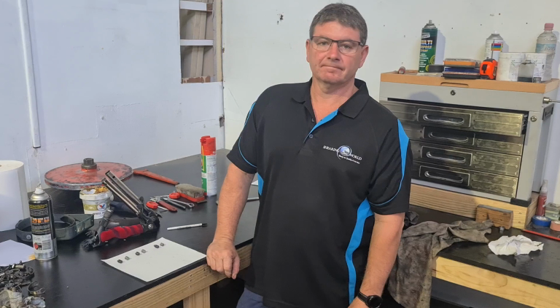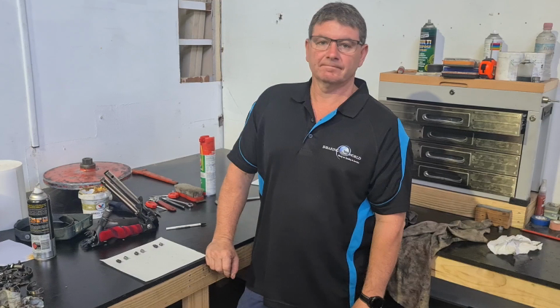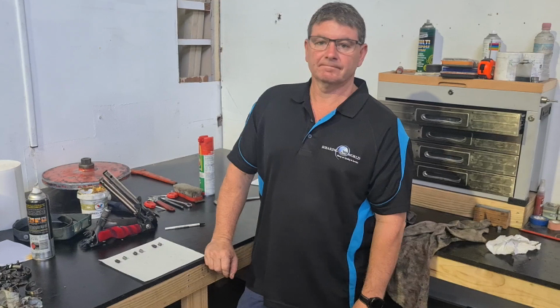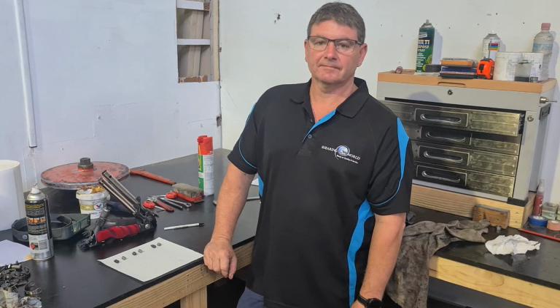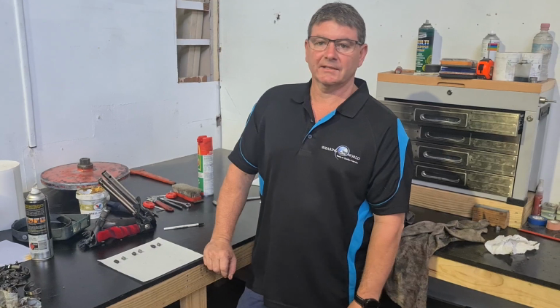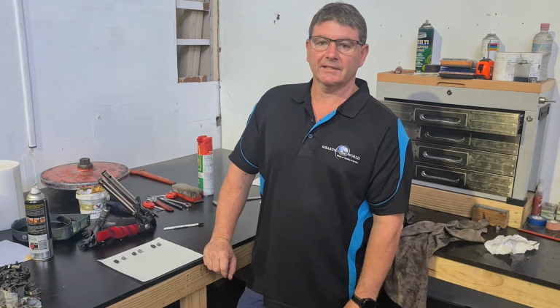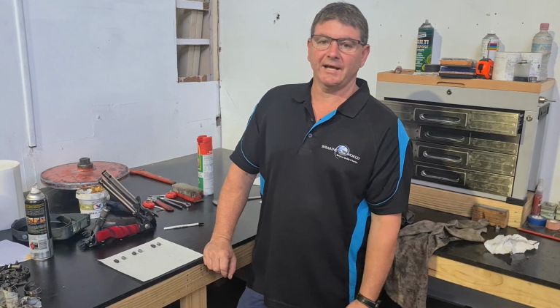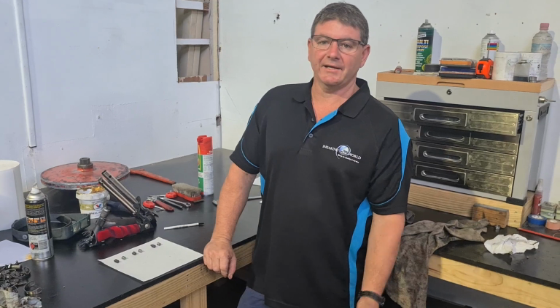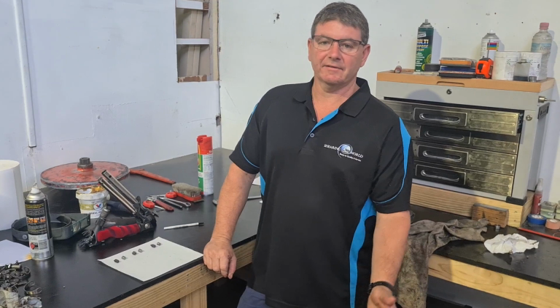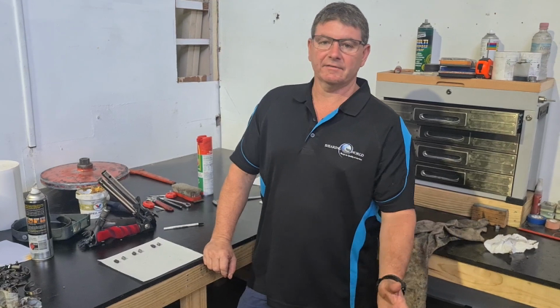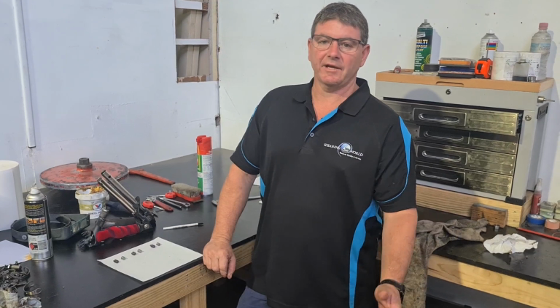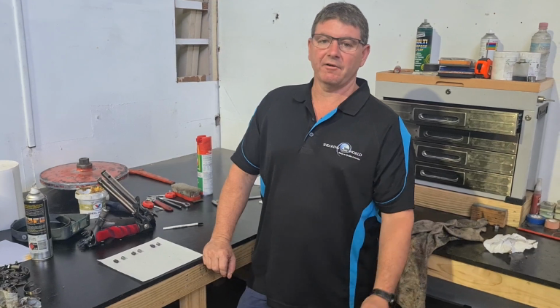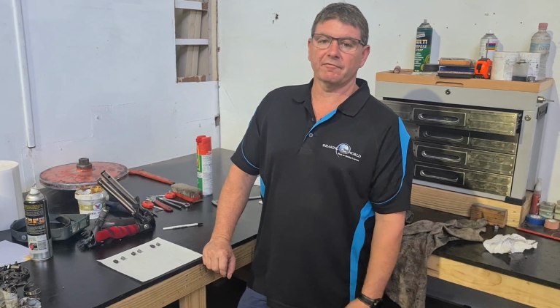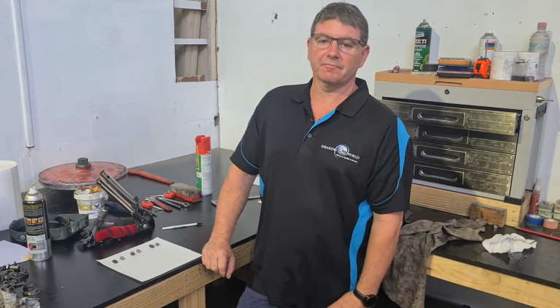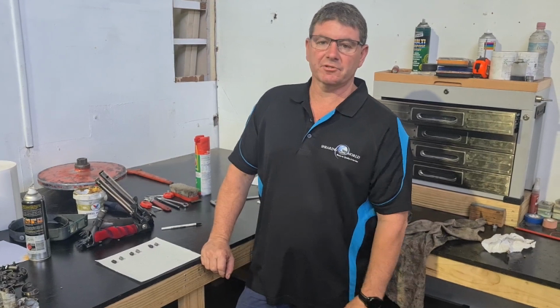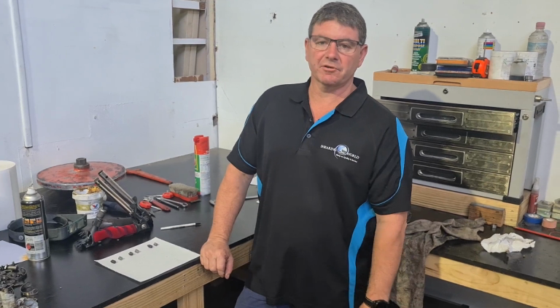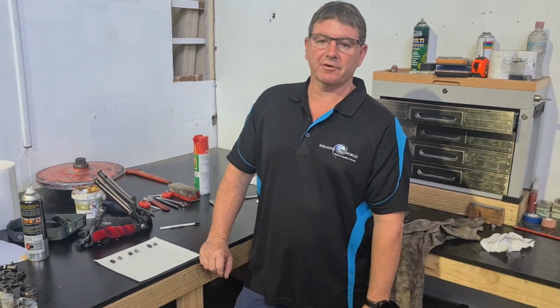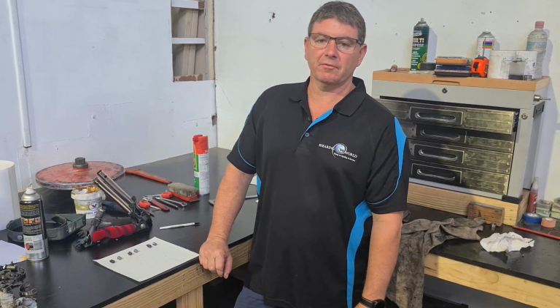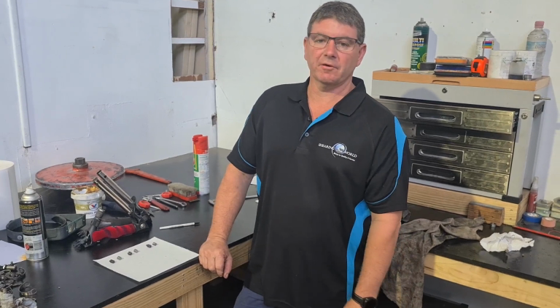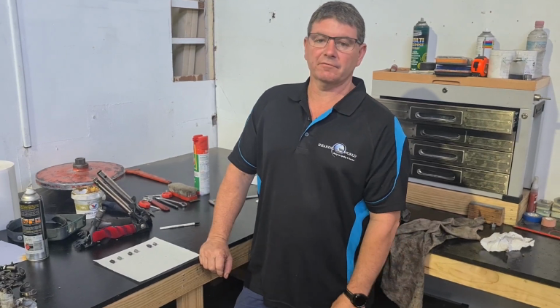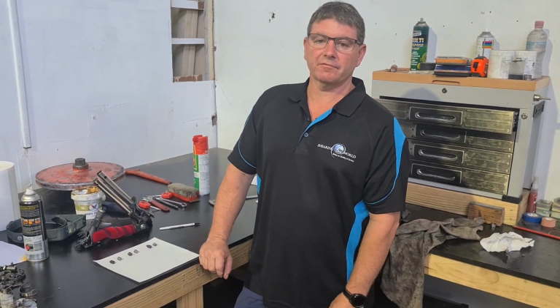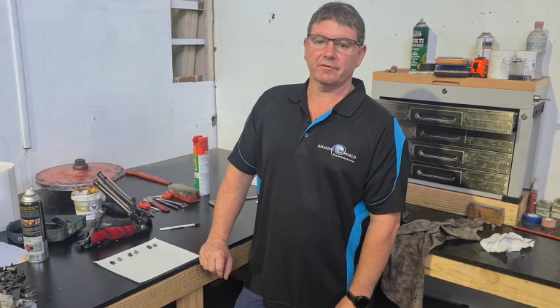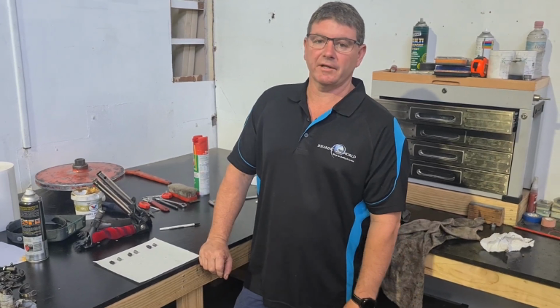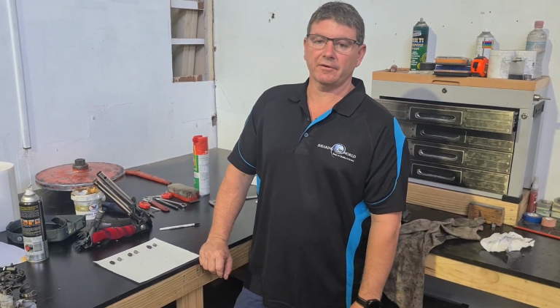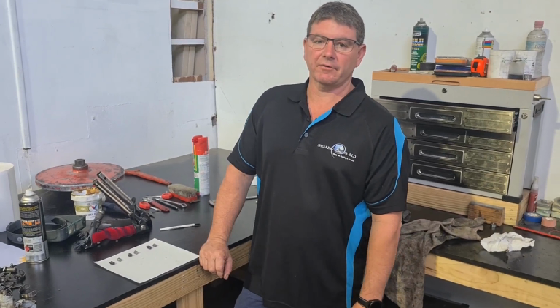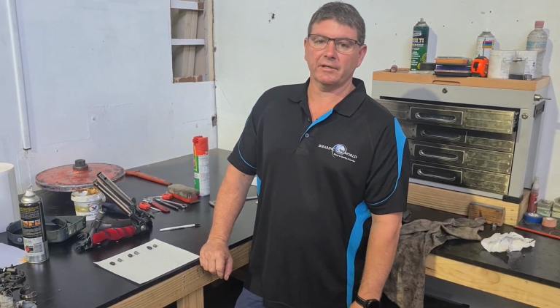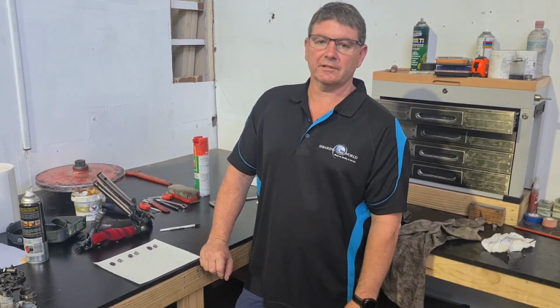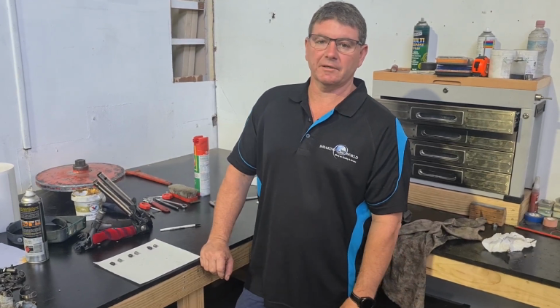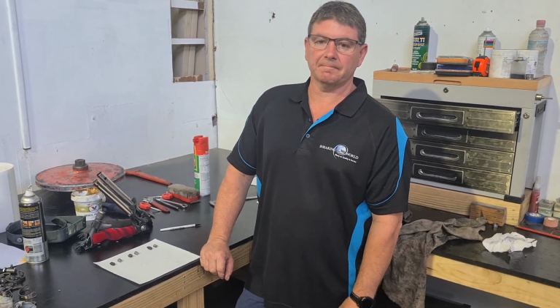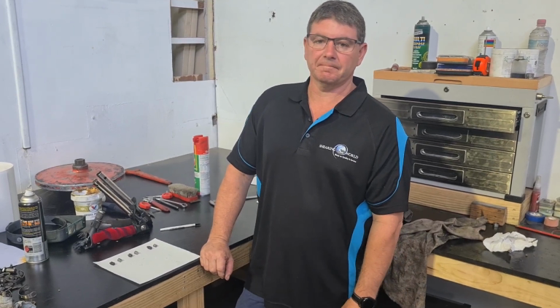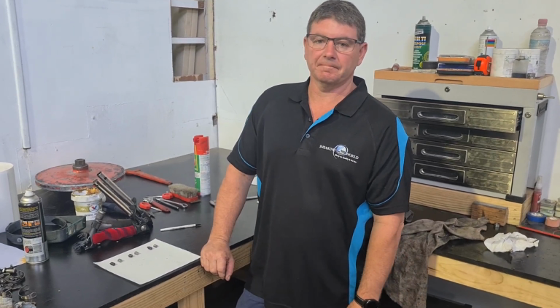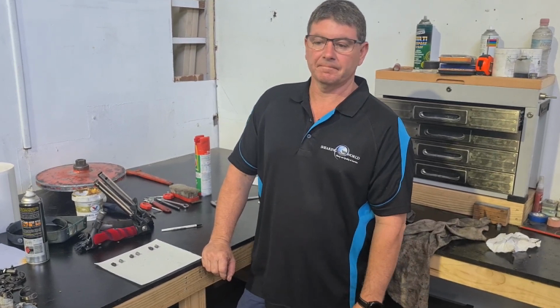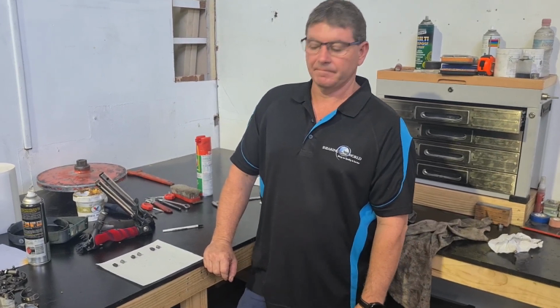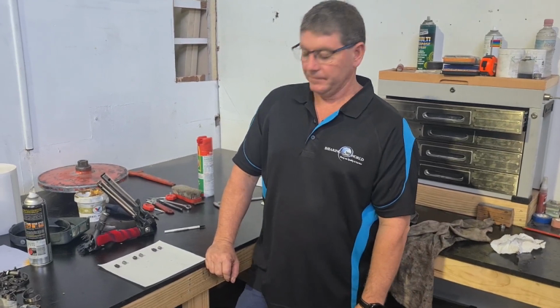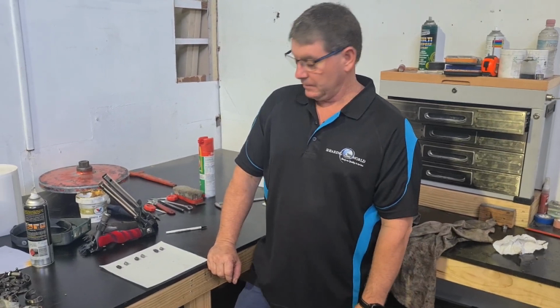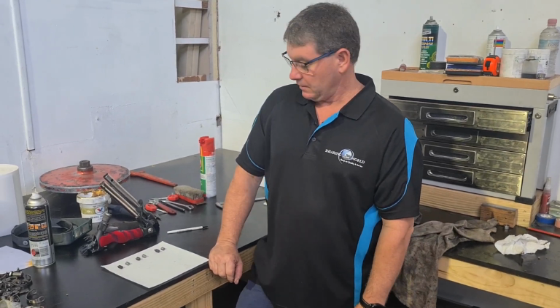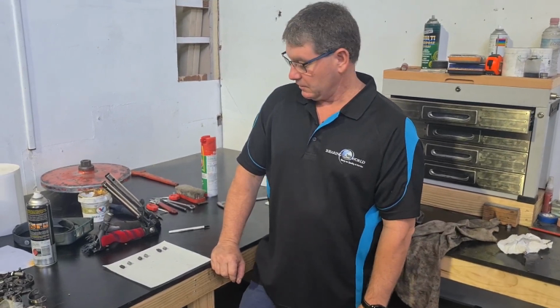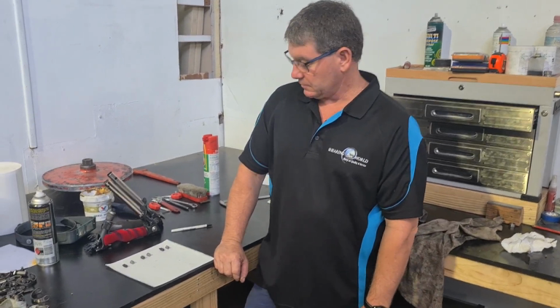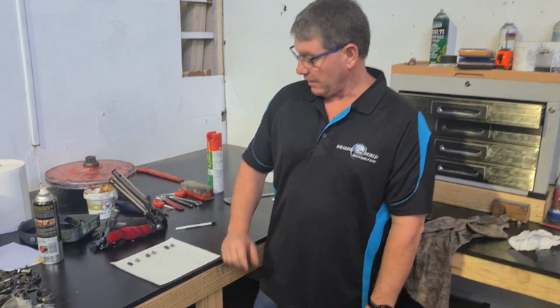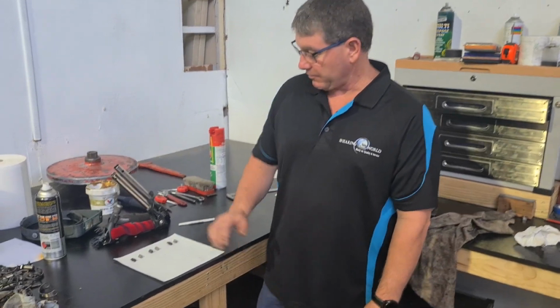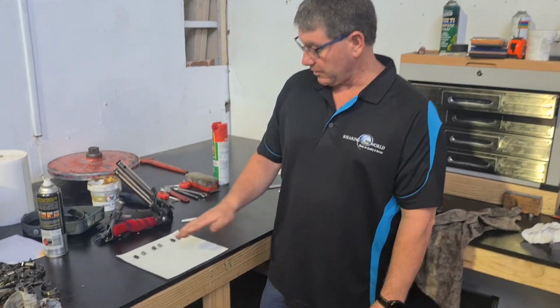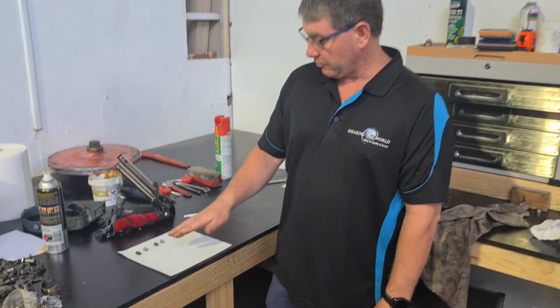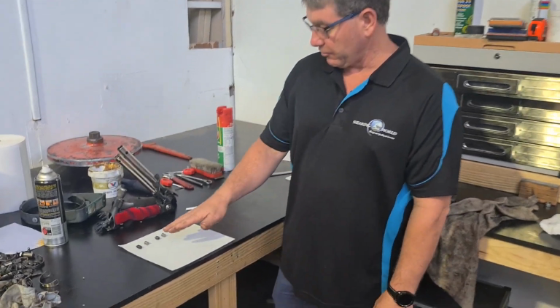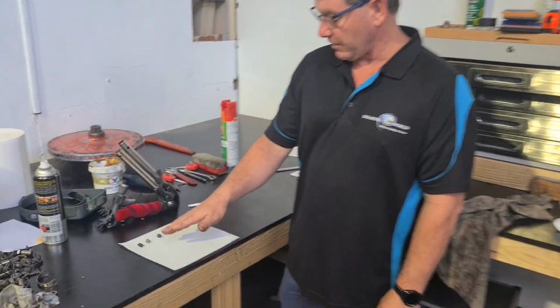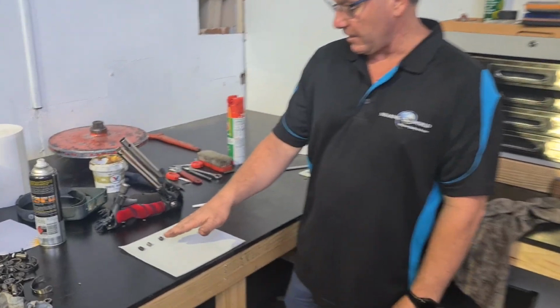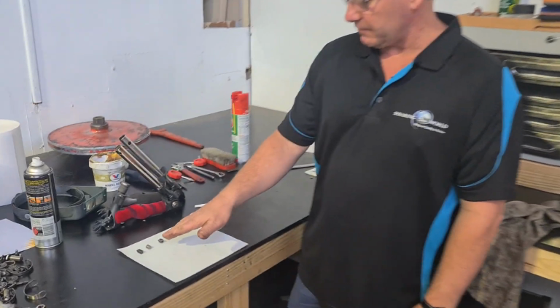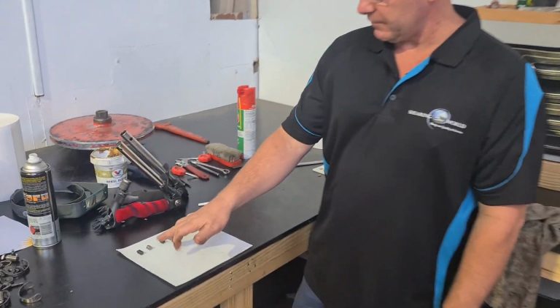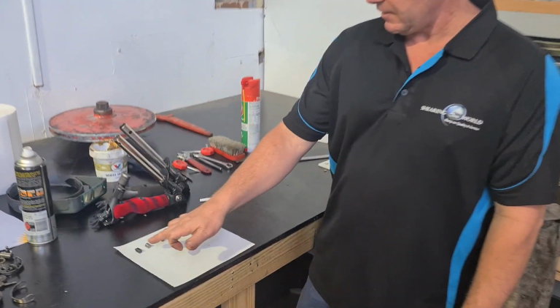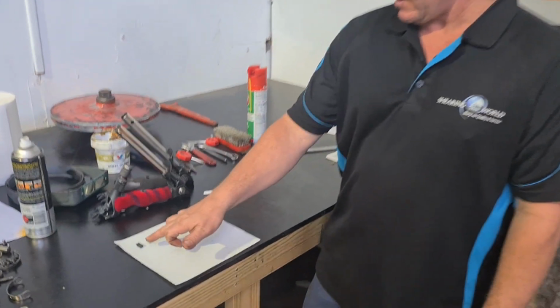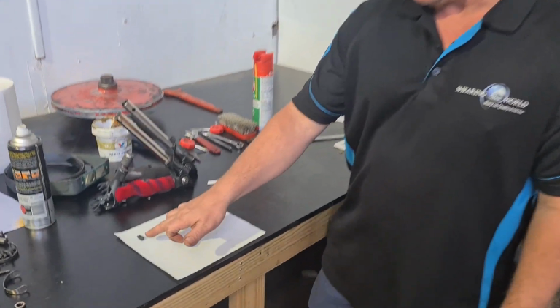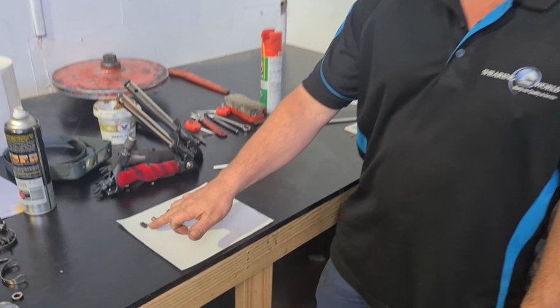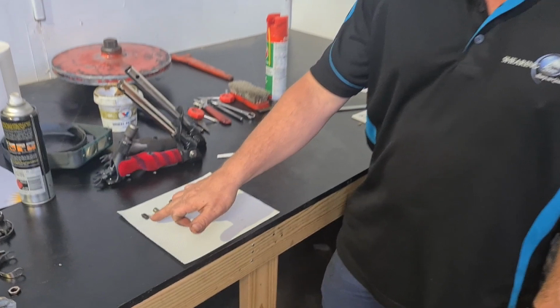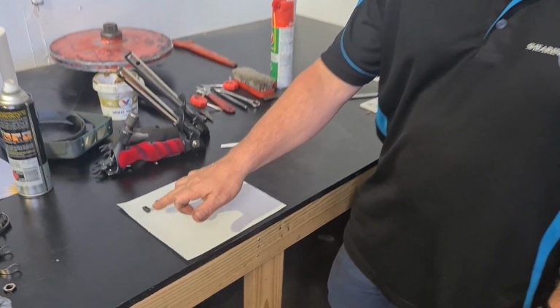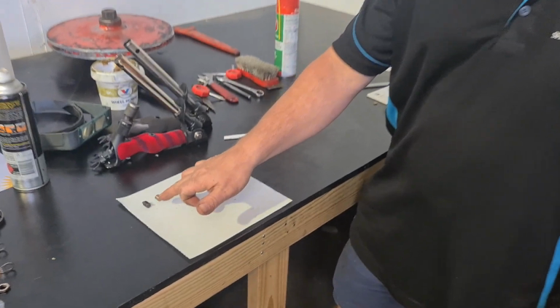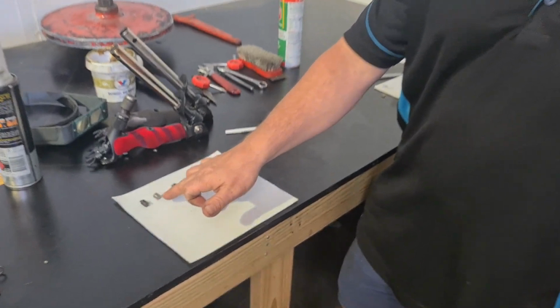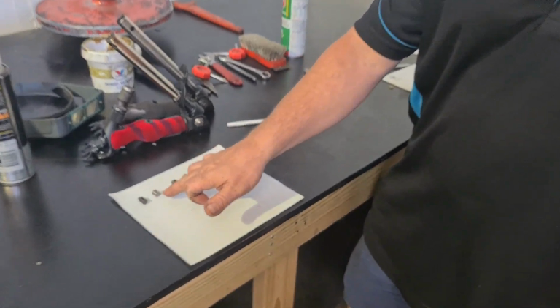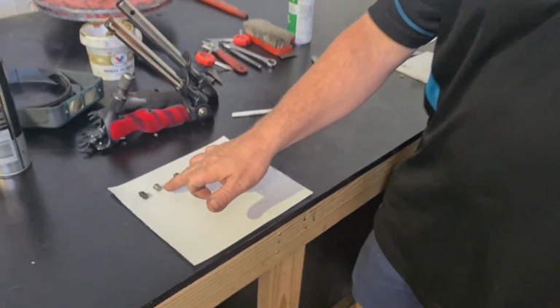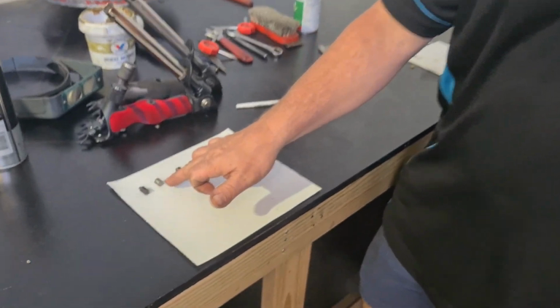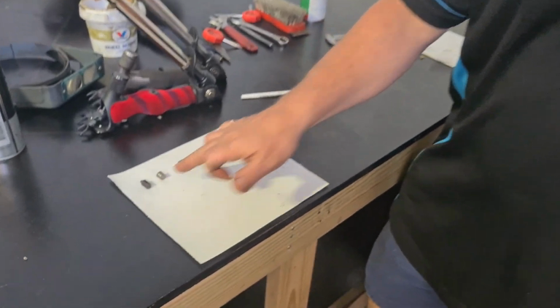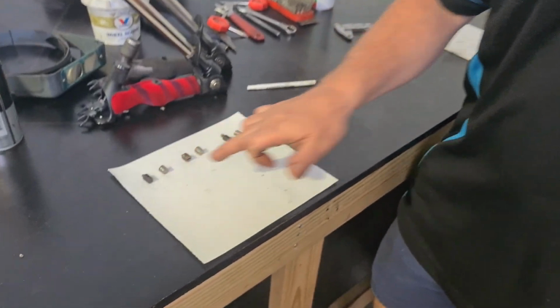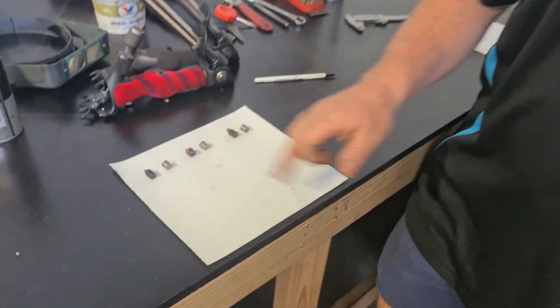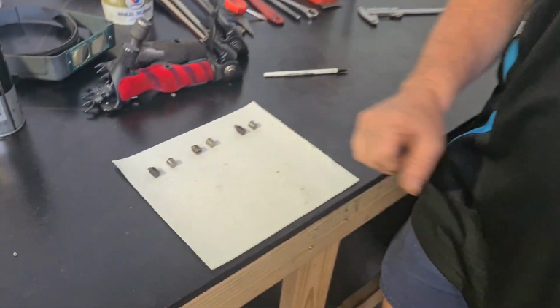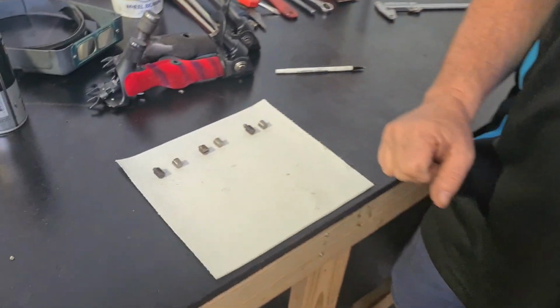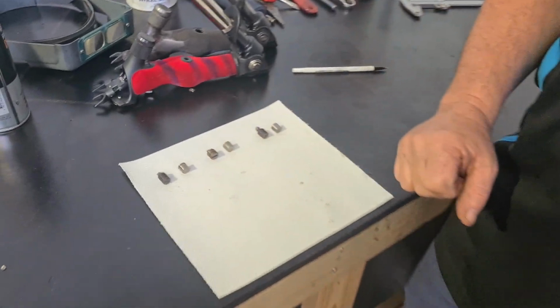G'day, Darren from Shearing World for another quick tip. Today we're going to look at our center posts and cups.